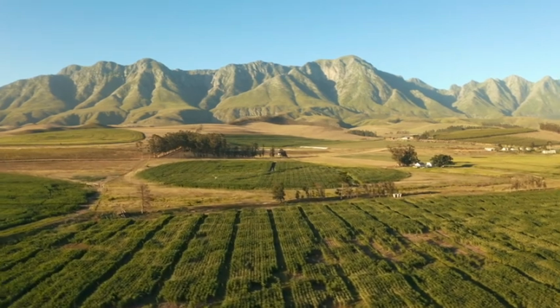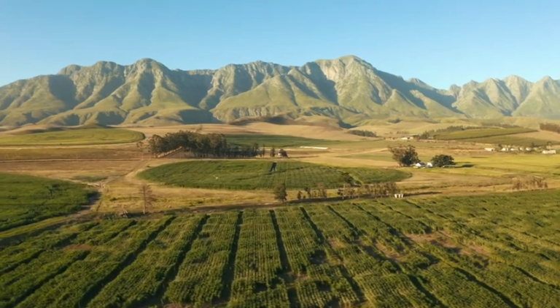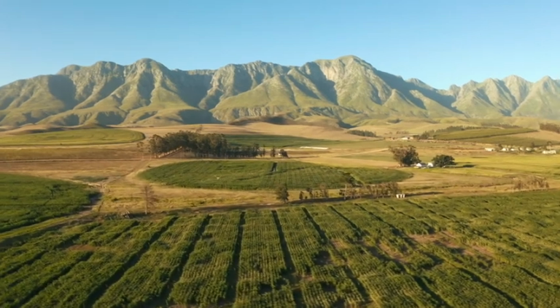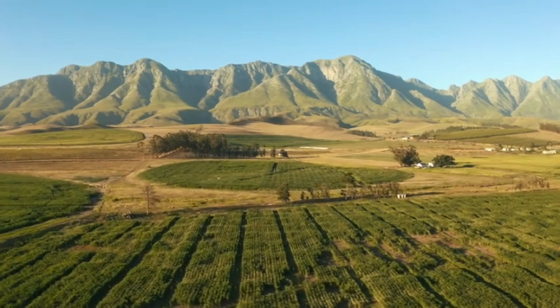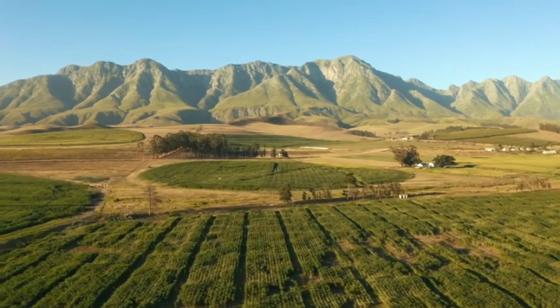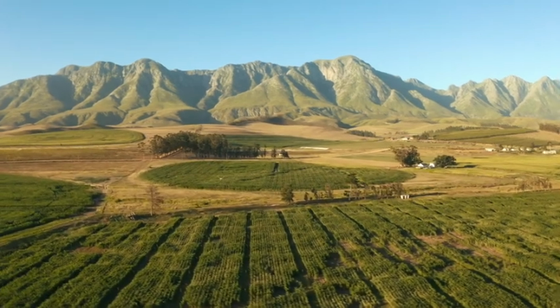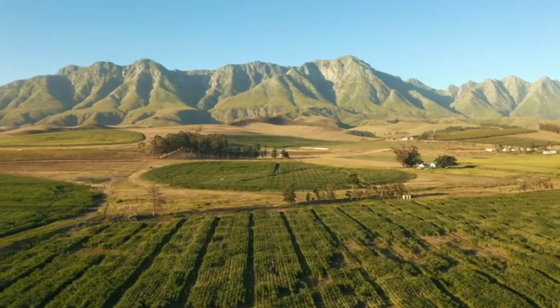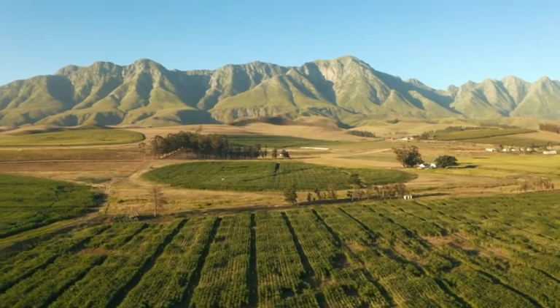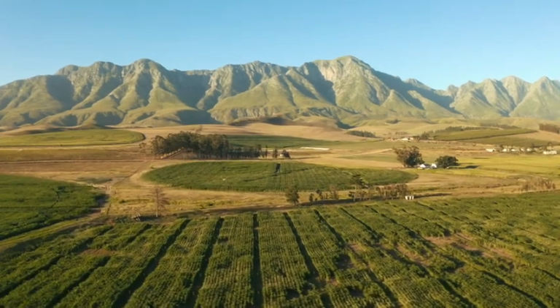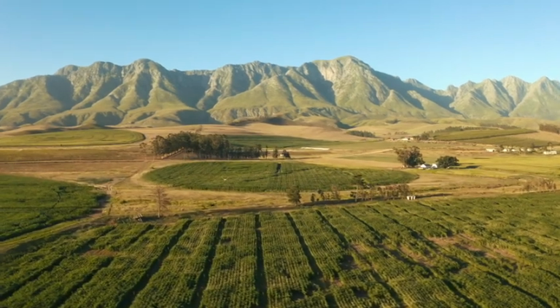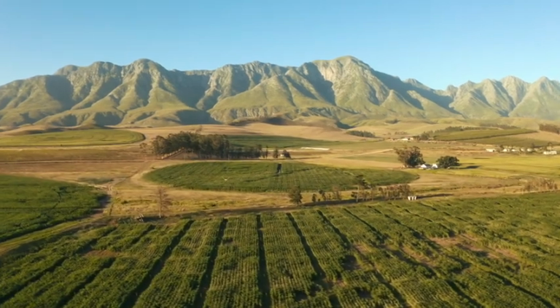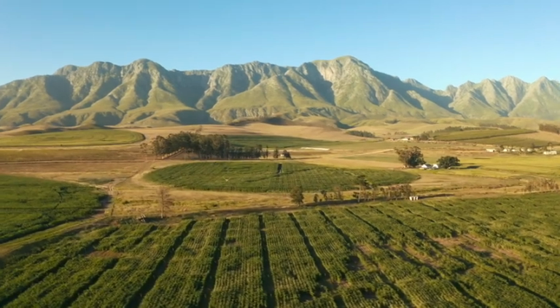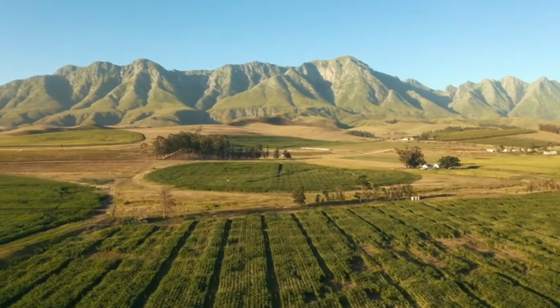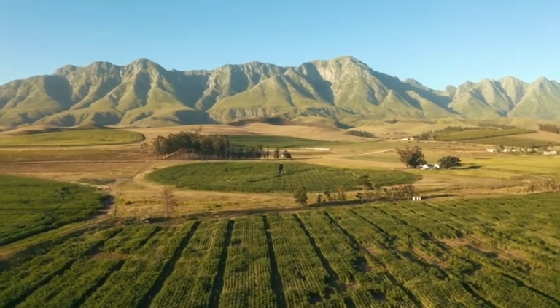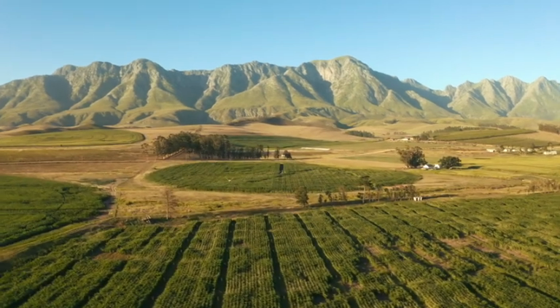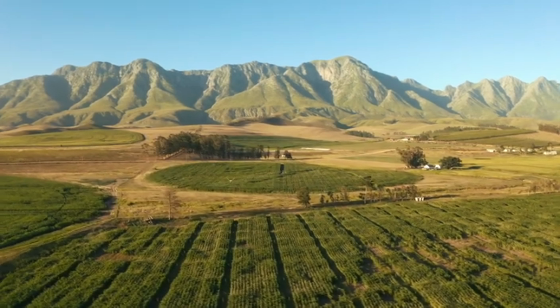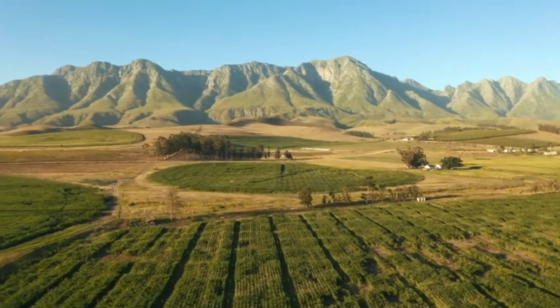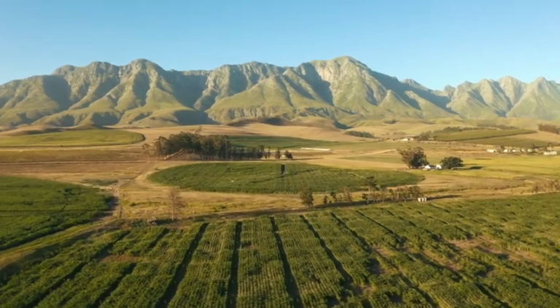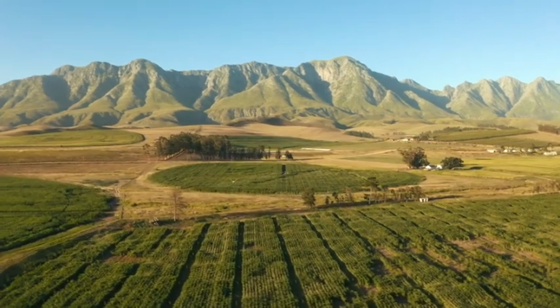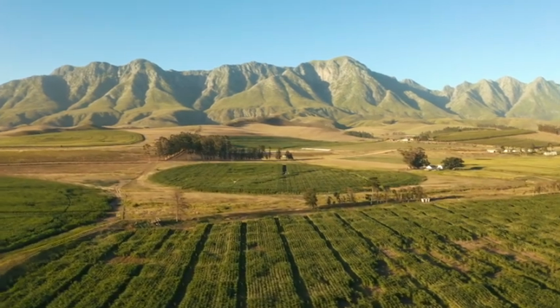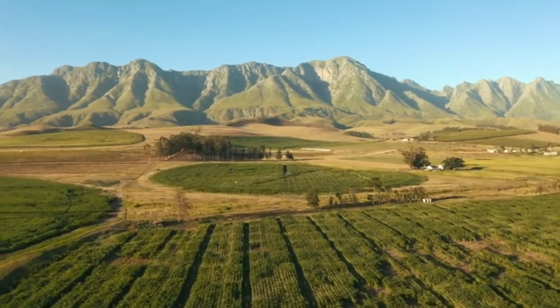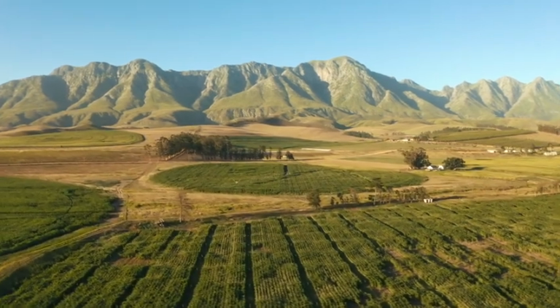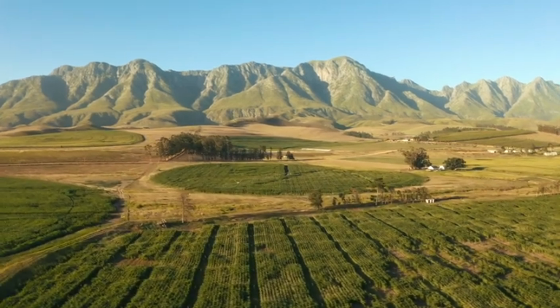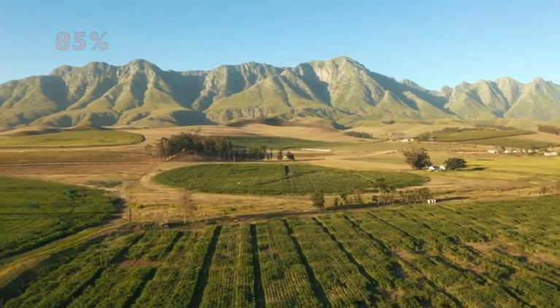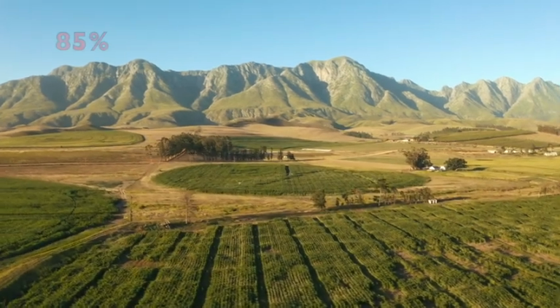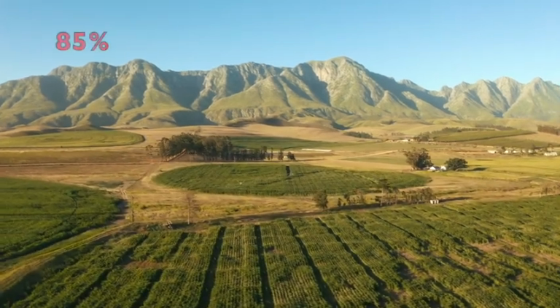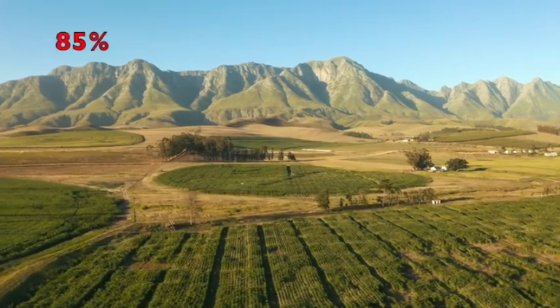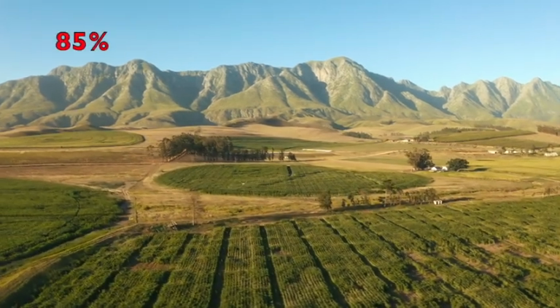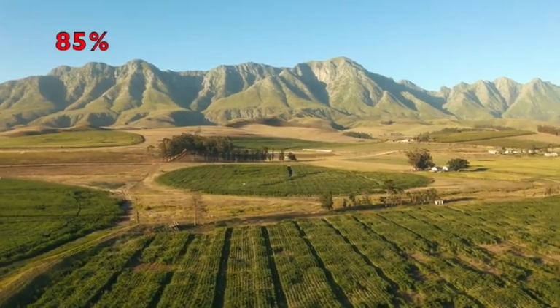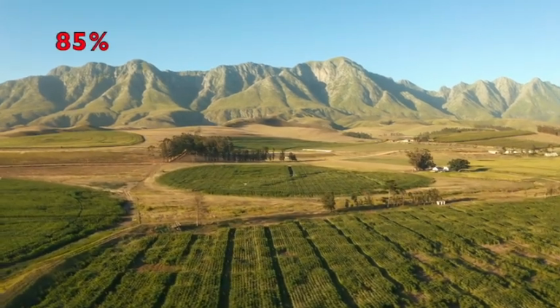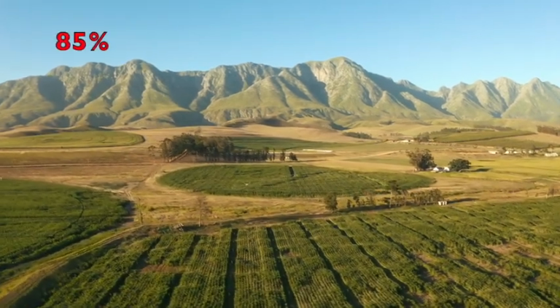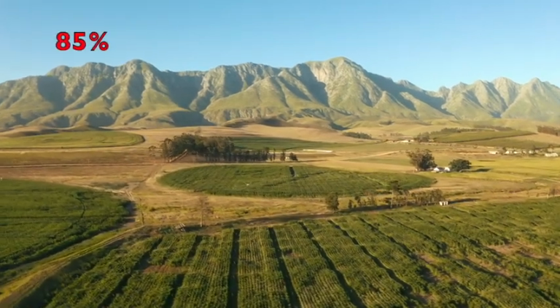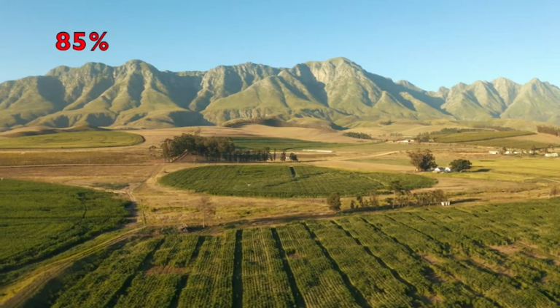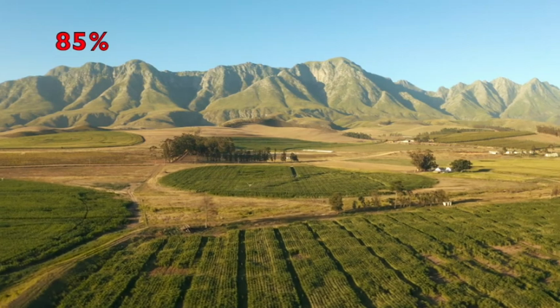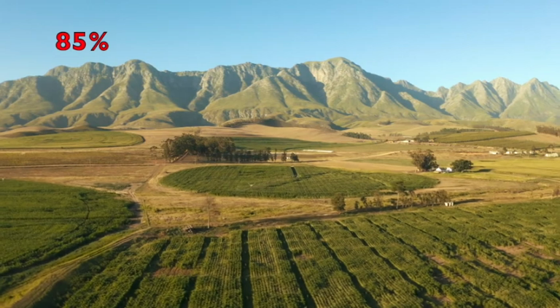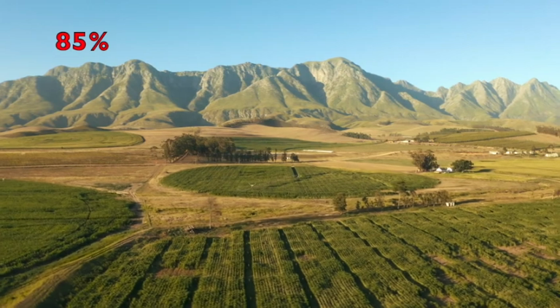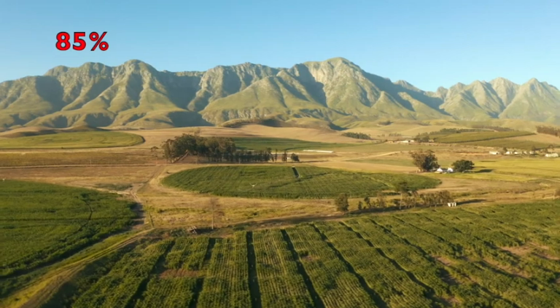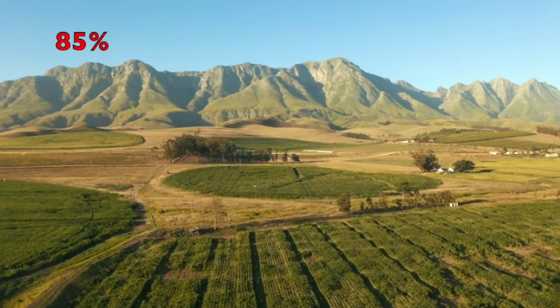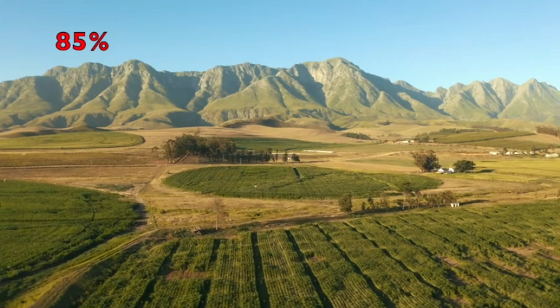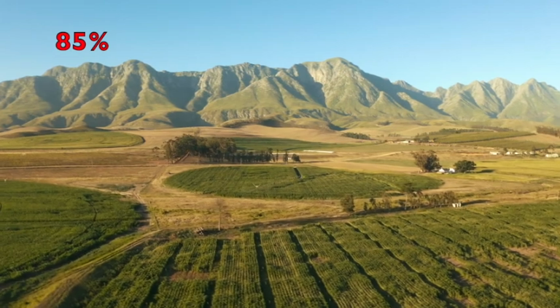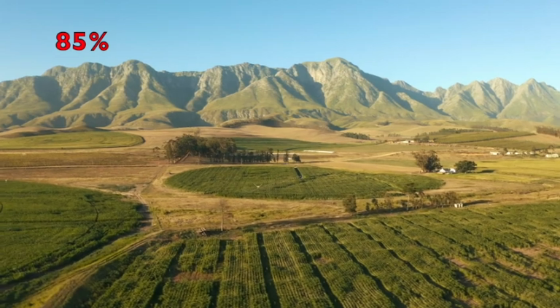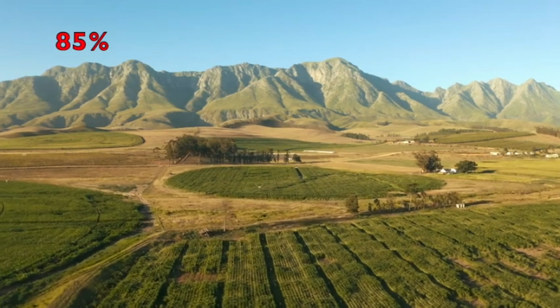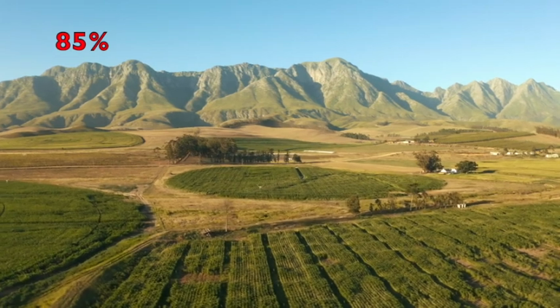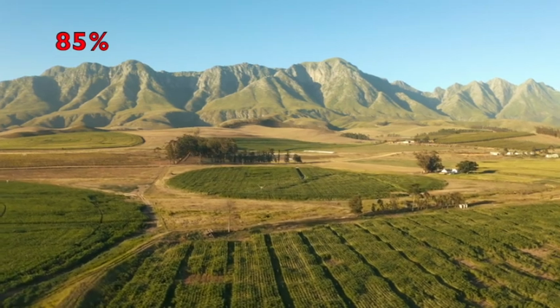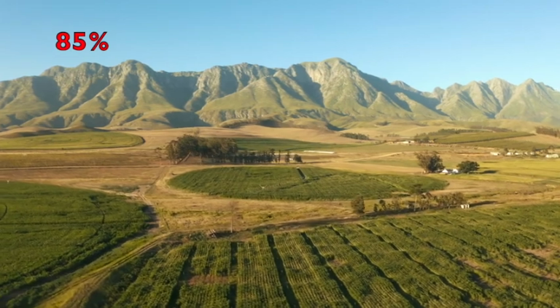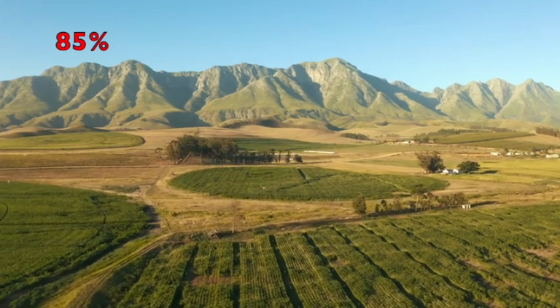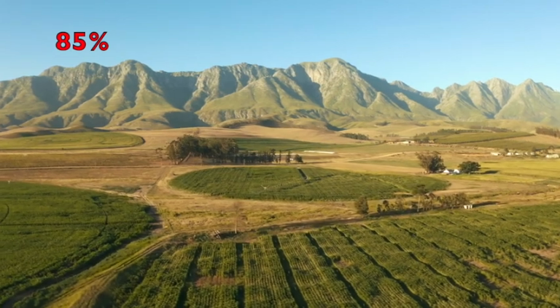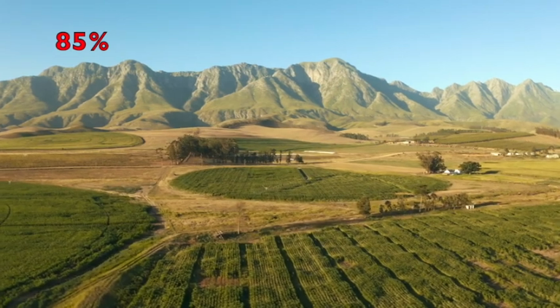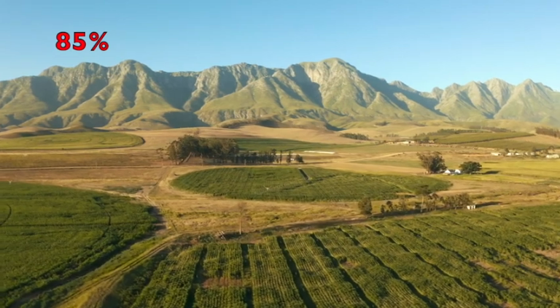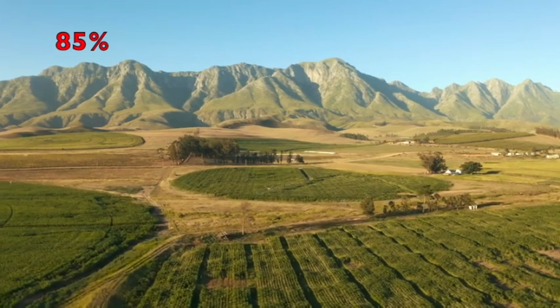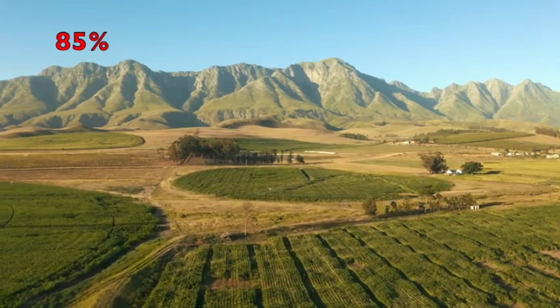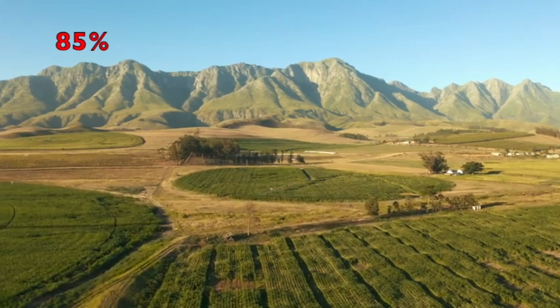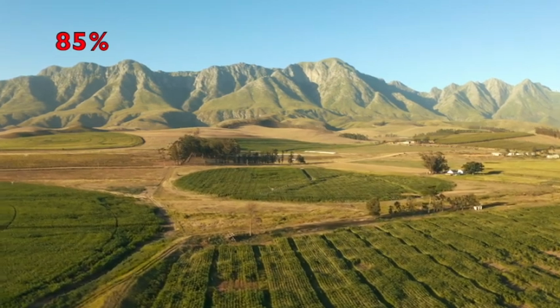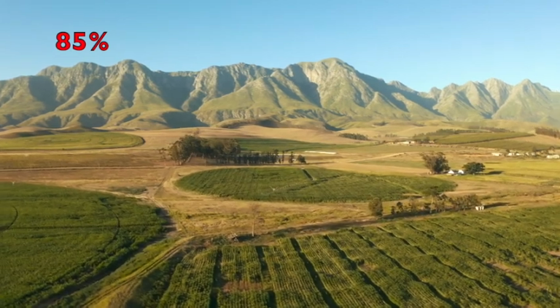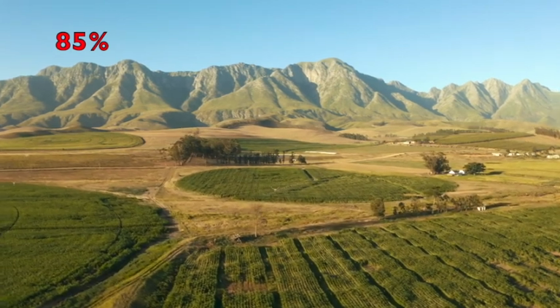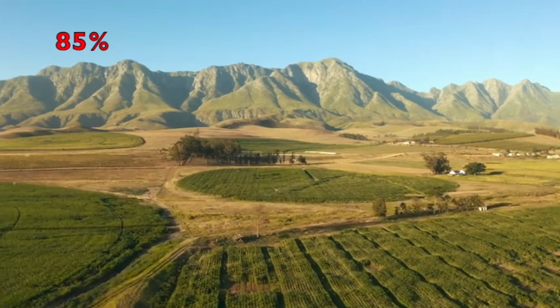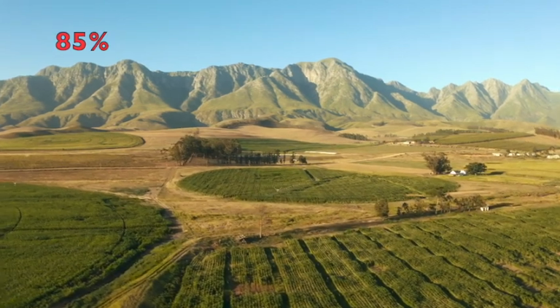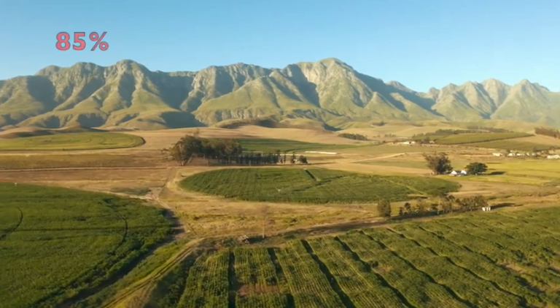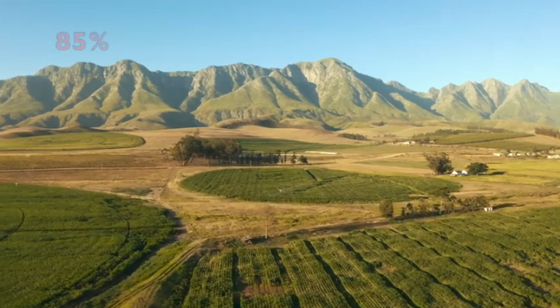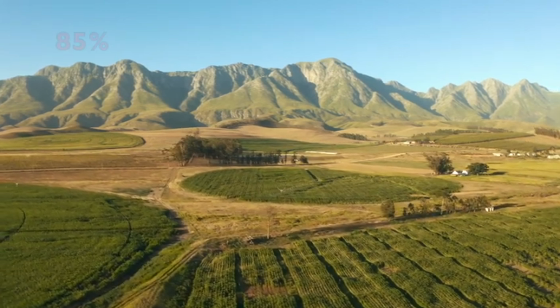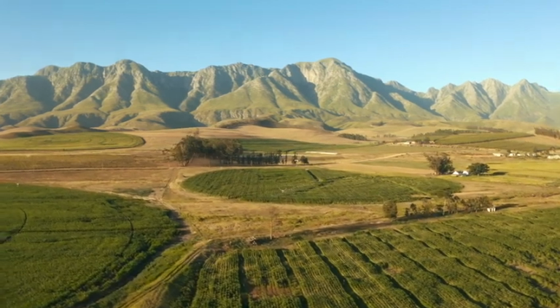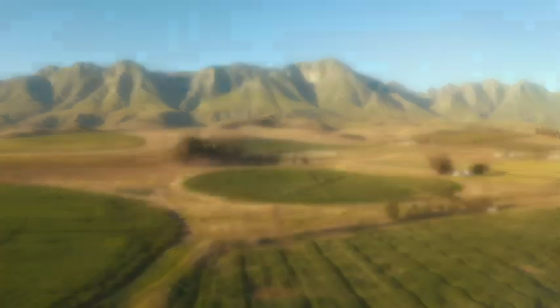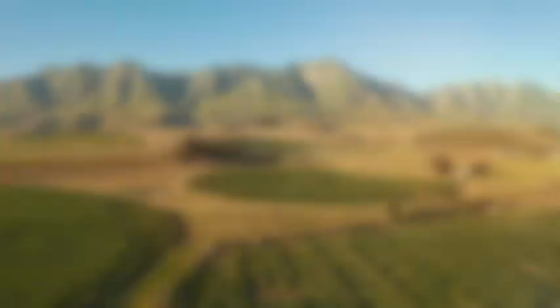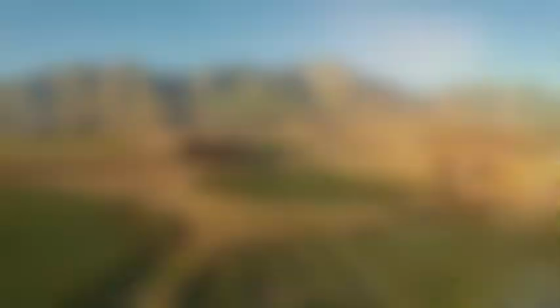Malaysia and Indonesia make up over 85% of the global supply, according to the WWF.